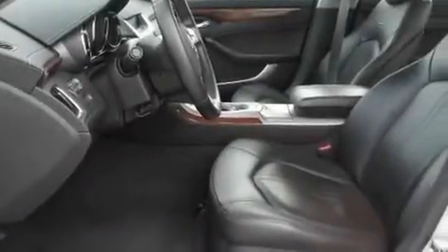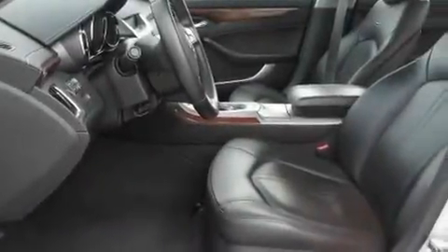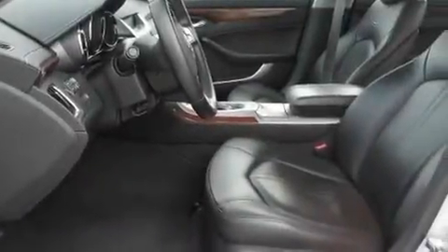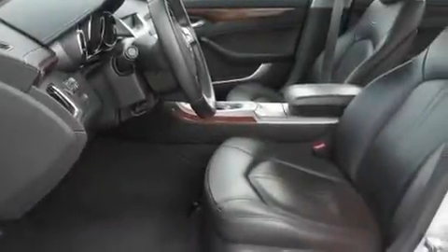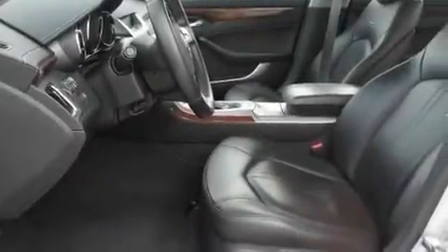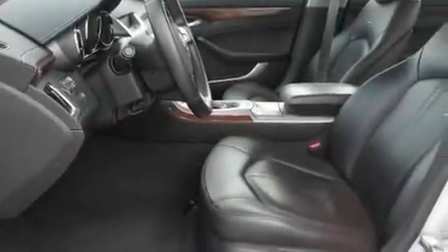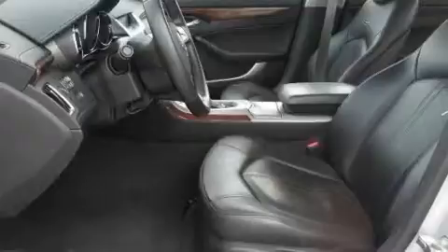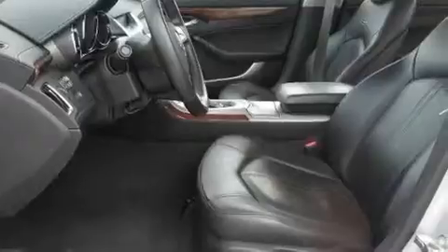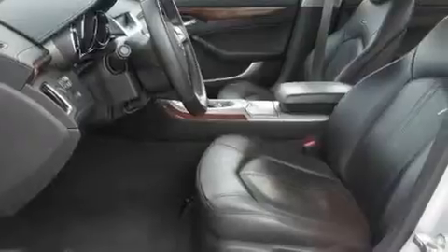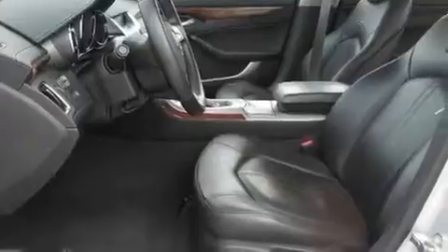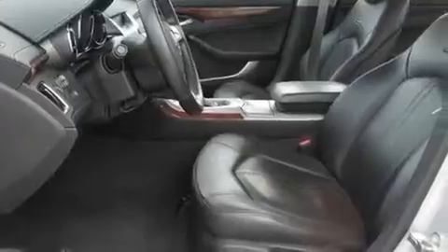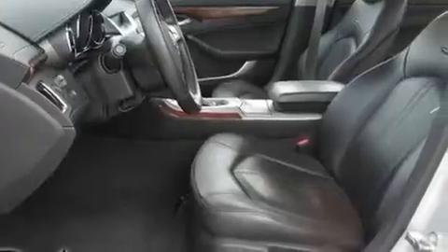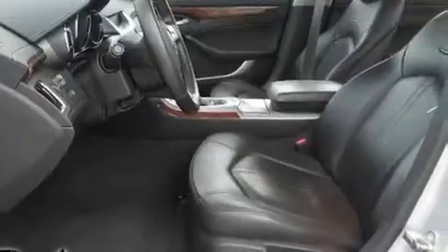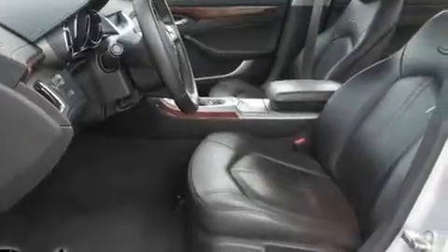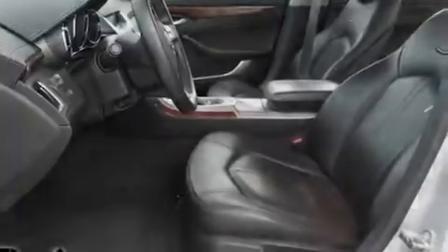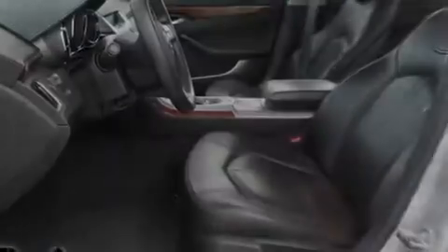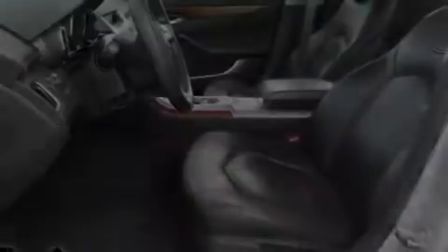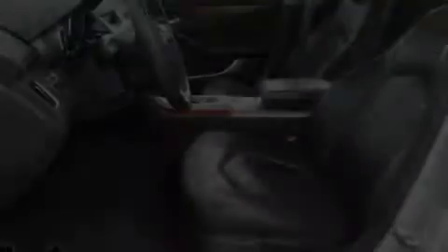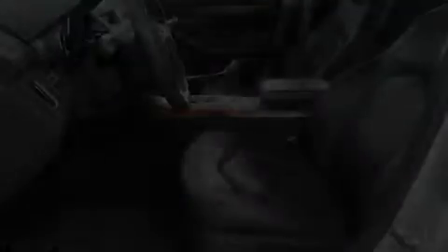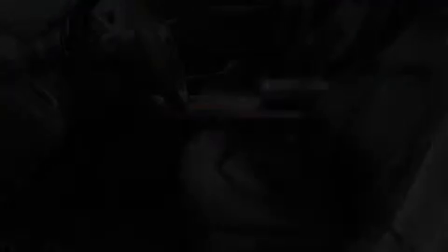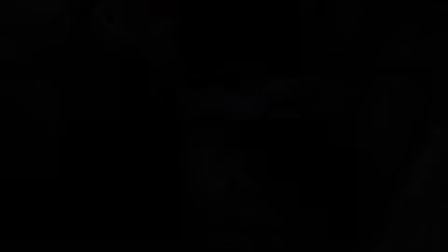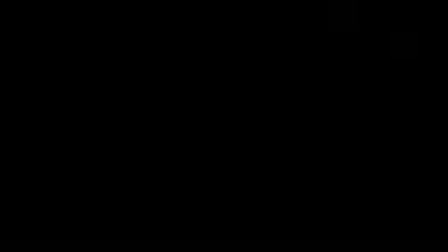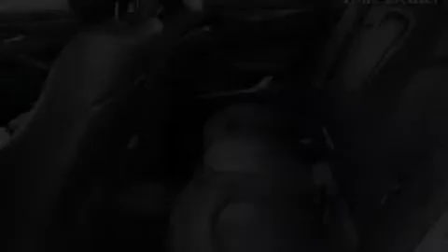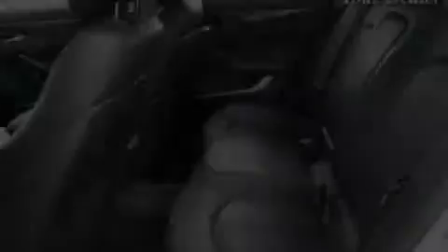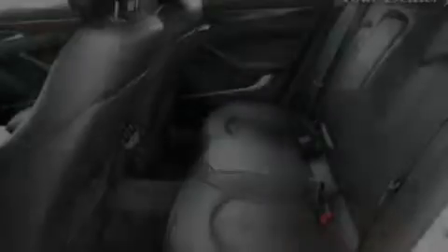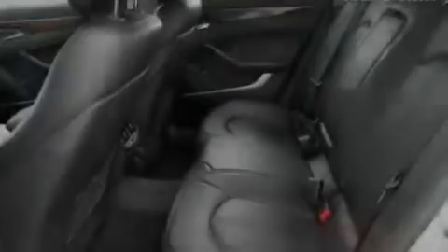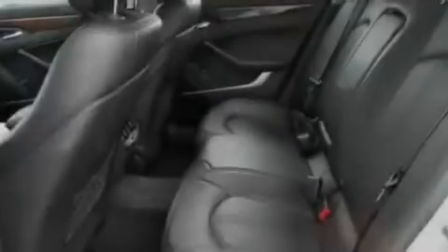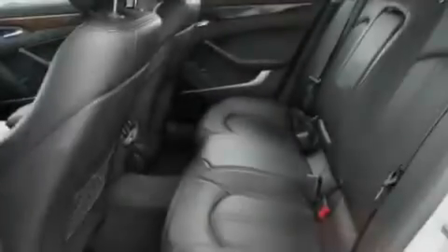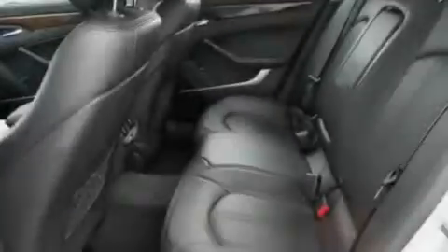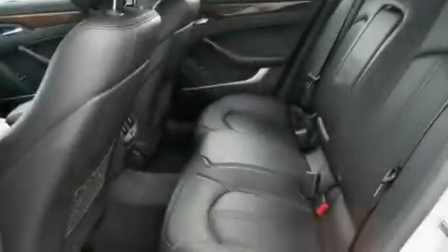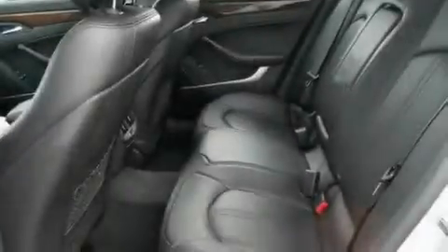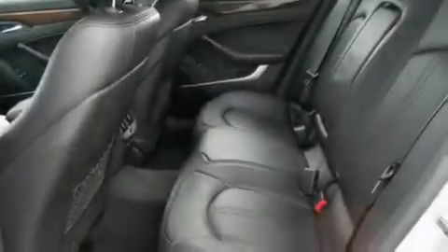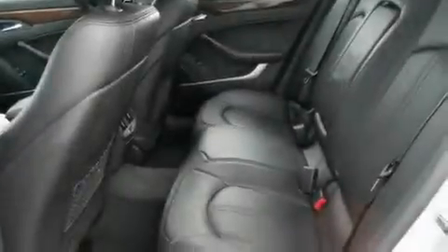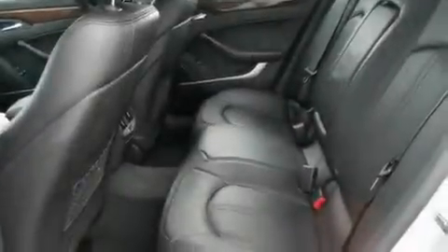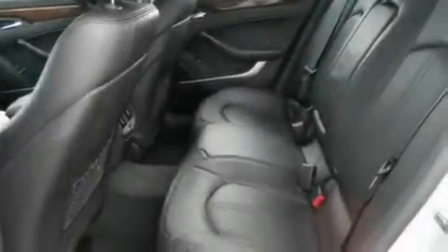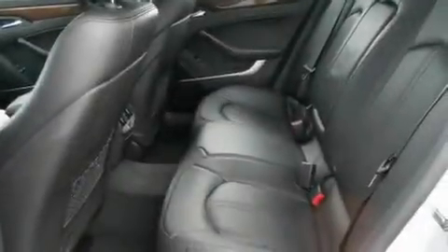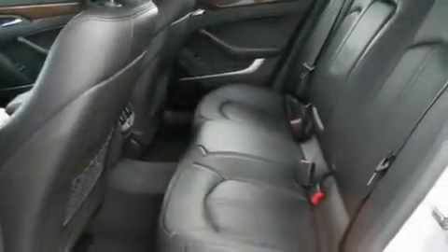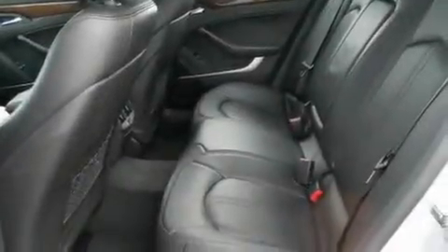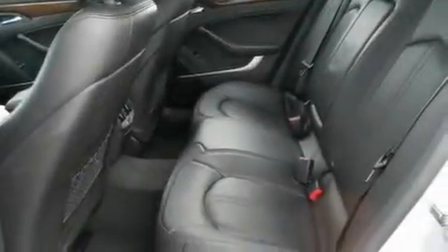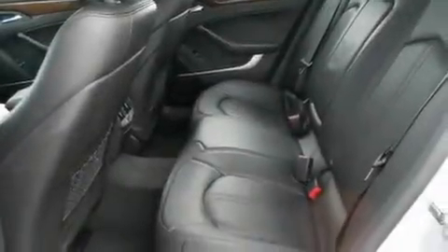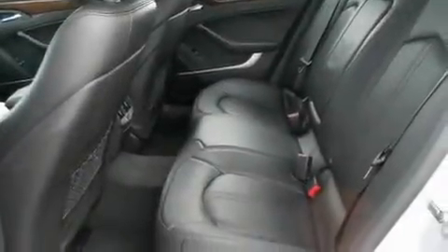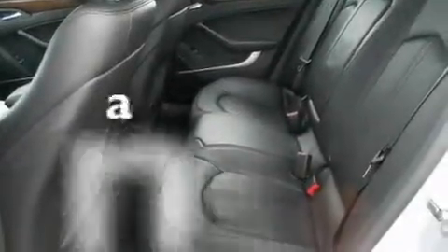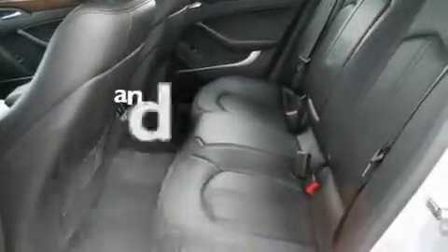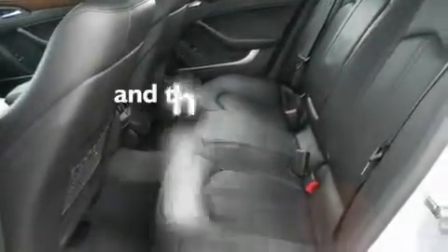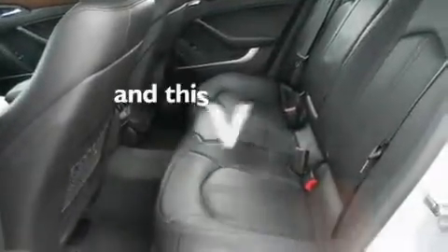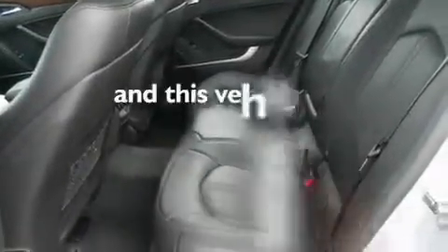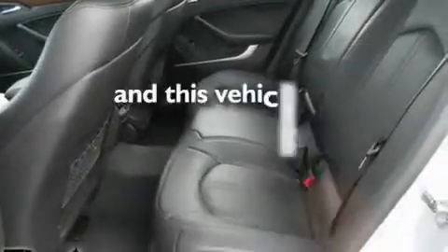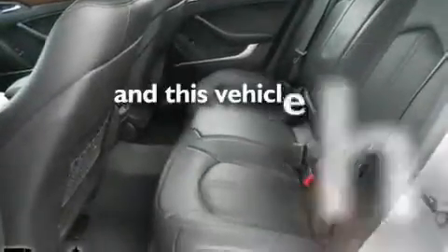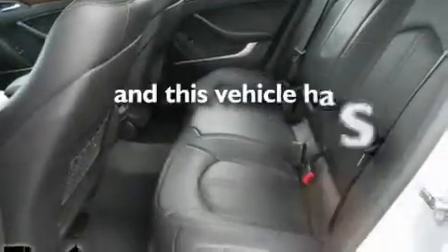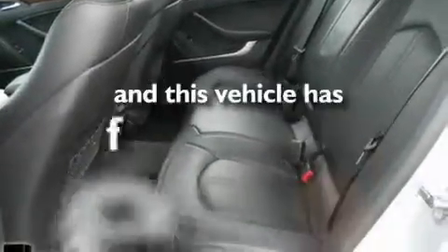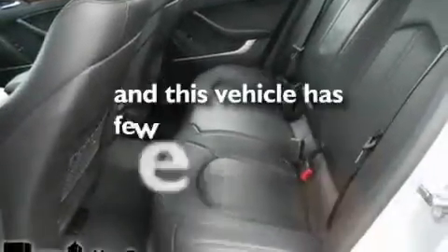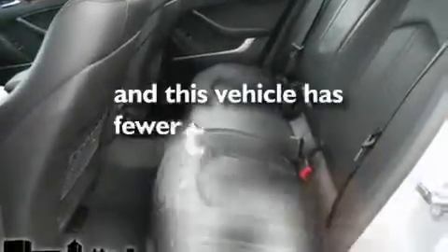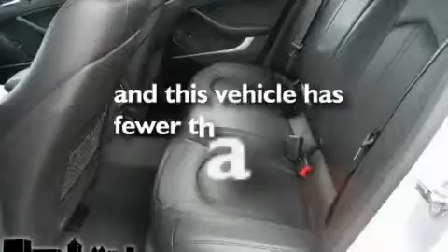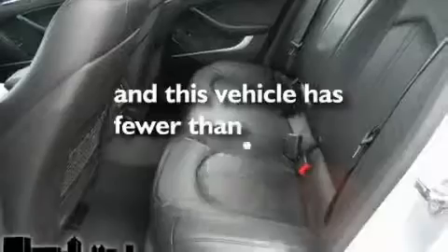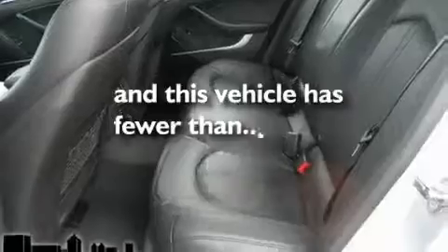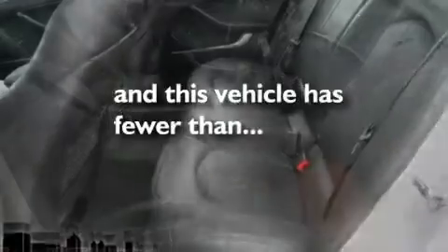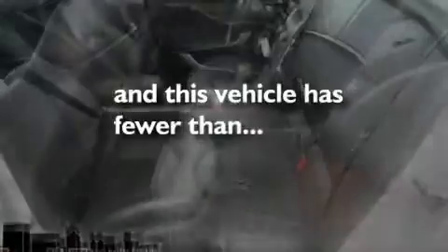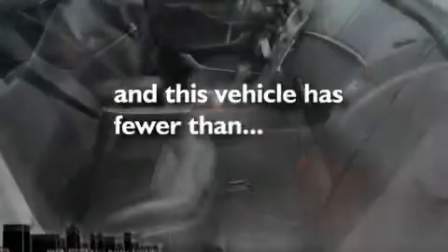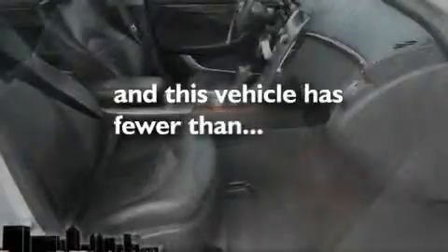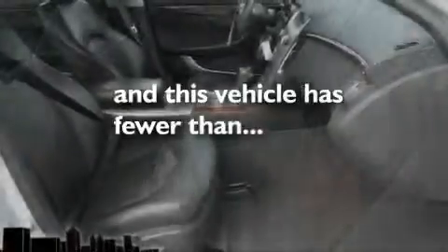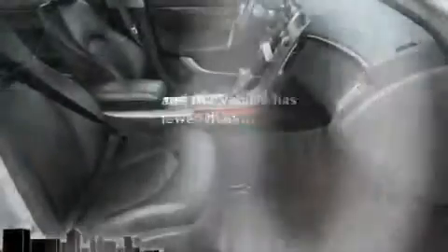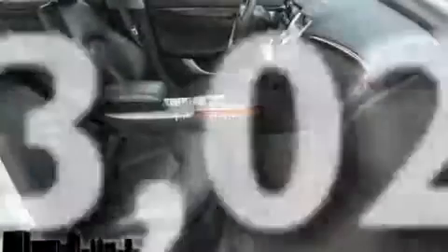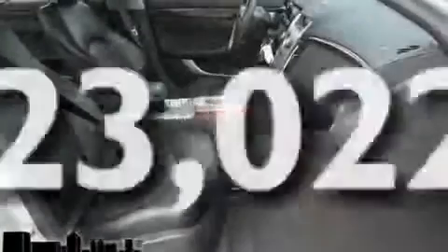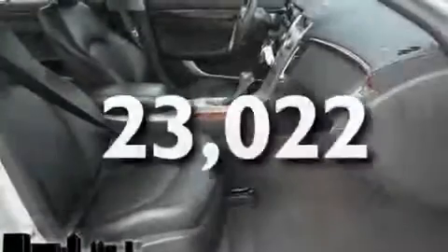It also comes with 17-inch wheels, a low-tire pressure indicator, heated seats, and this vehicle has fewer than 24,000 miles on the odometer.